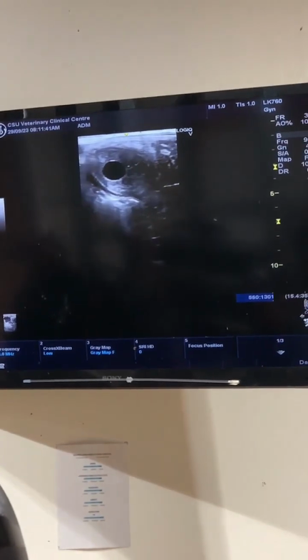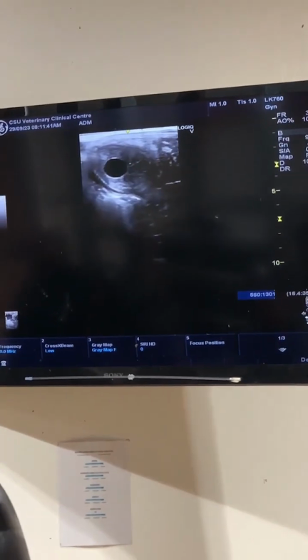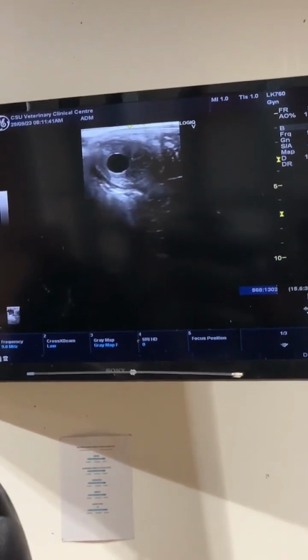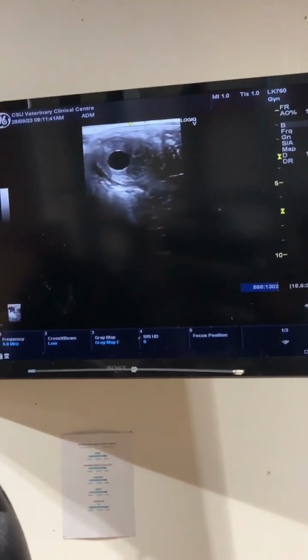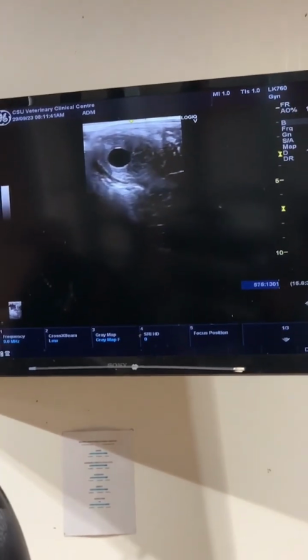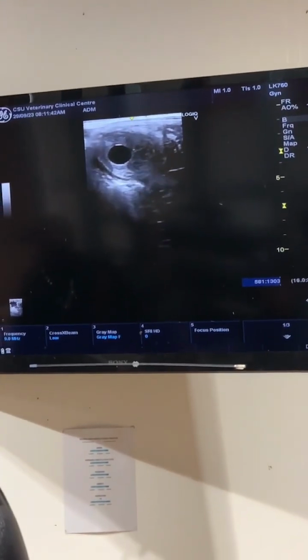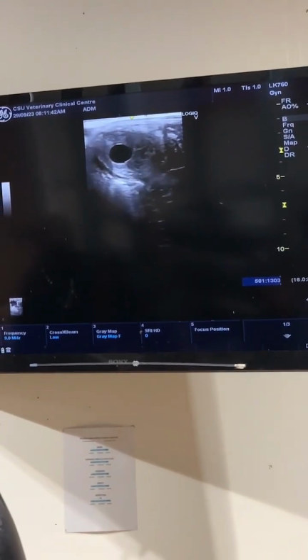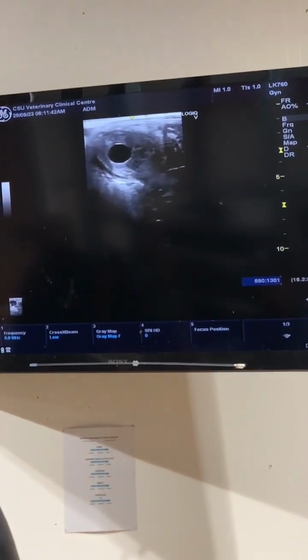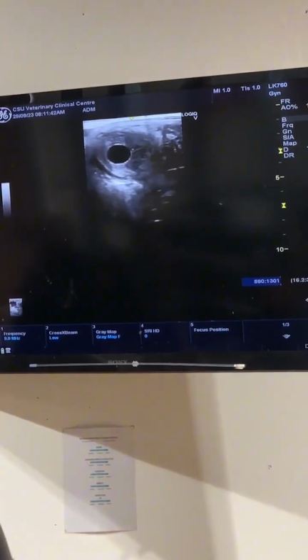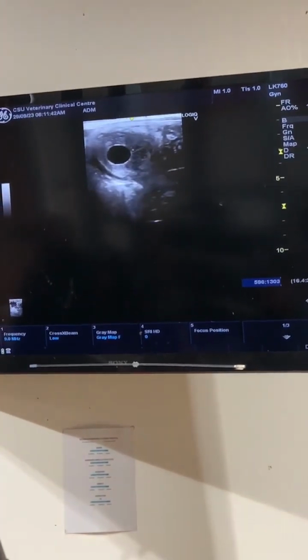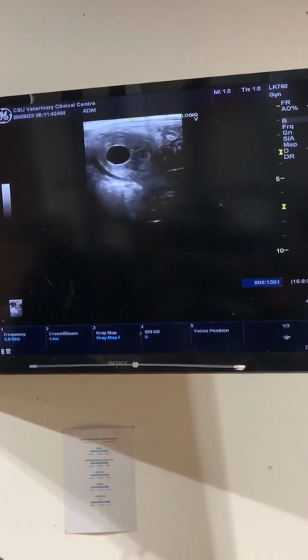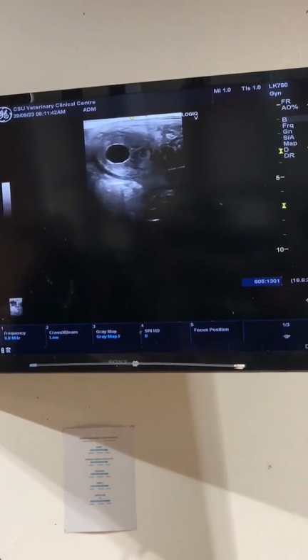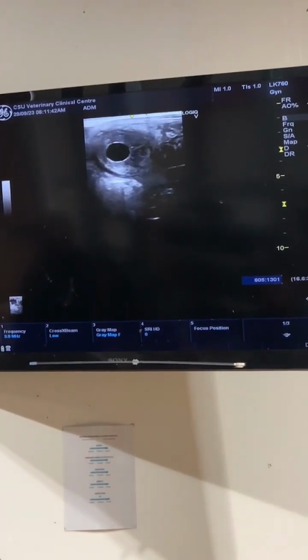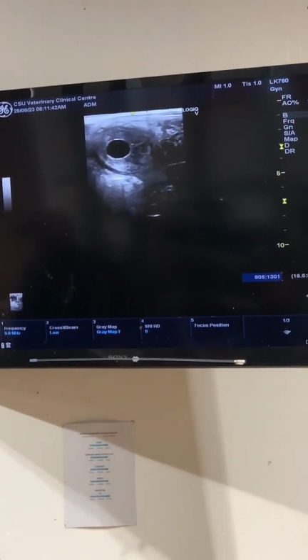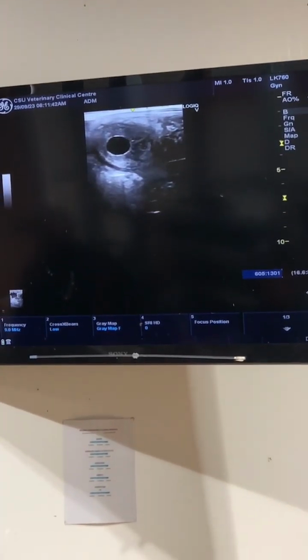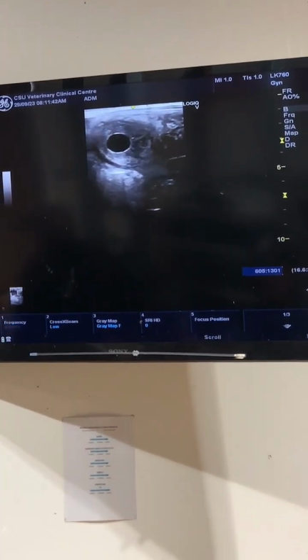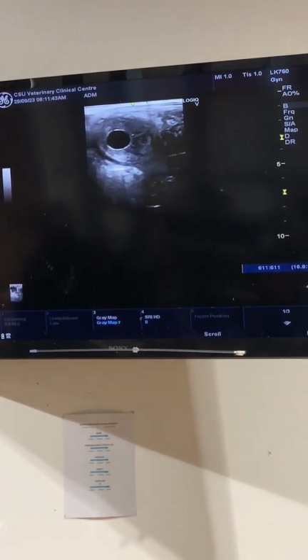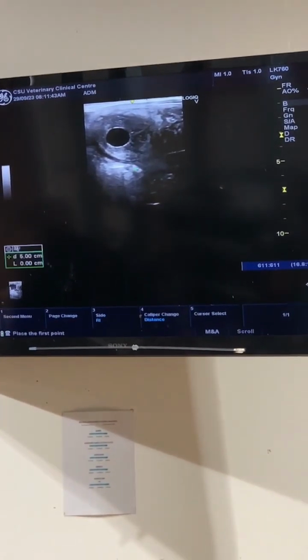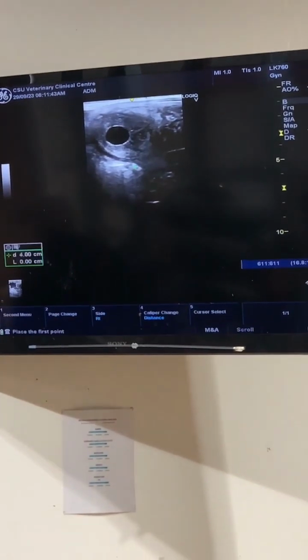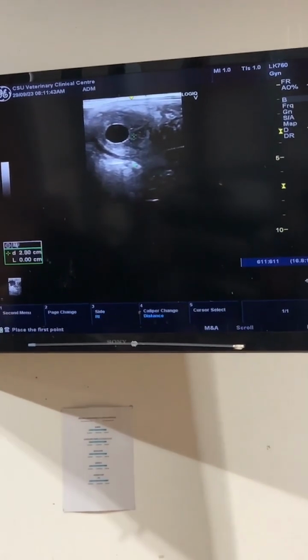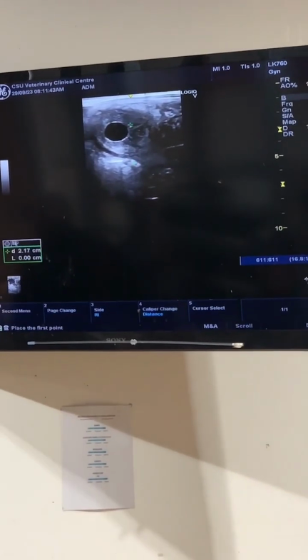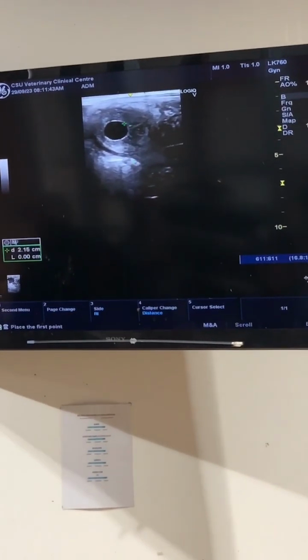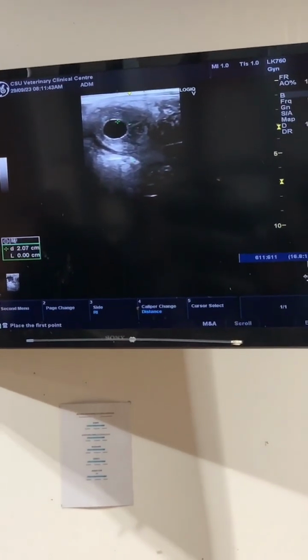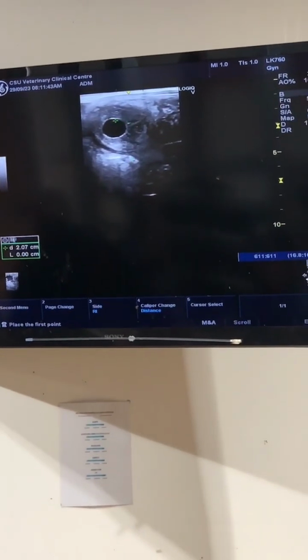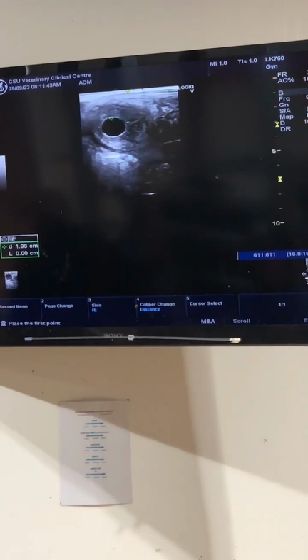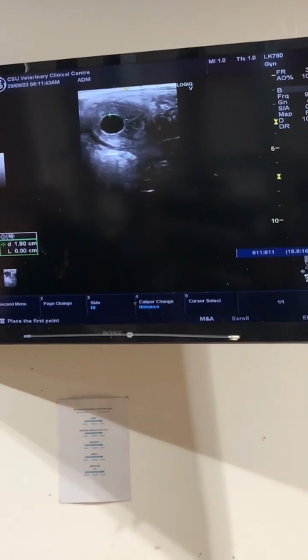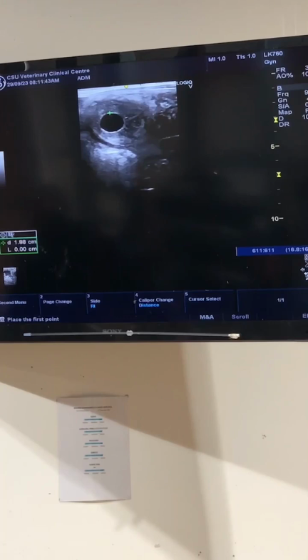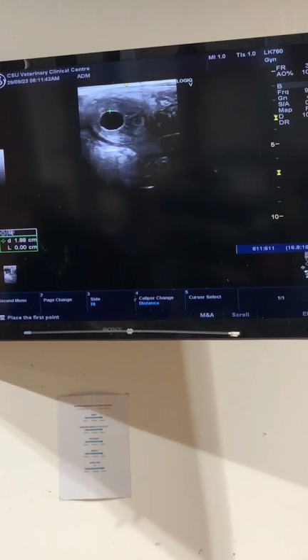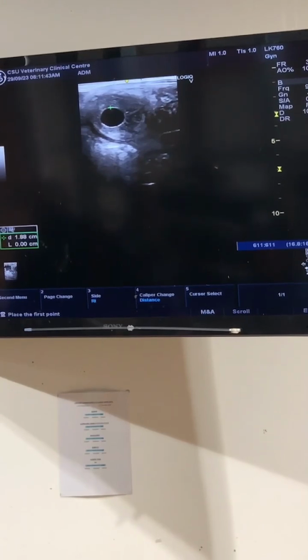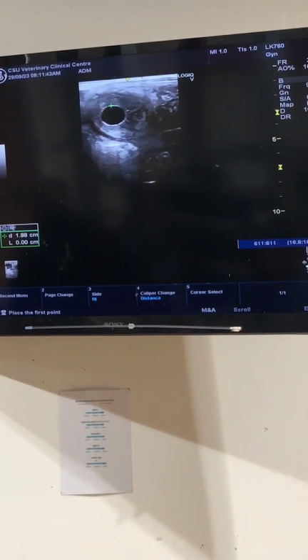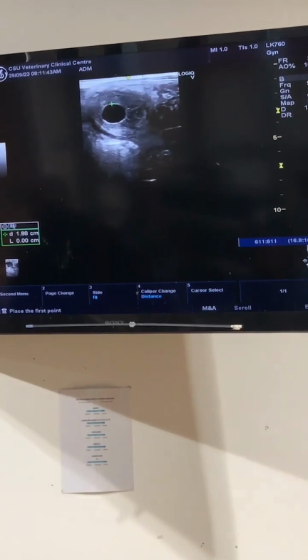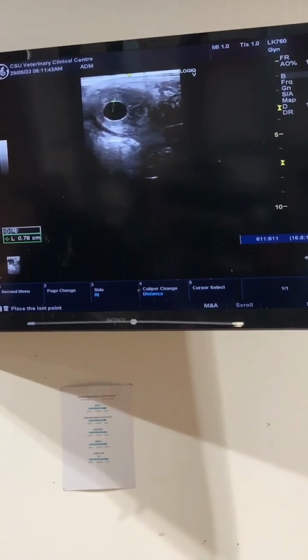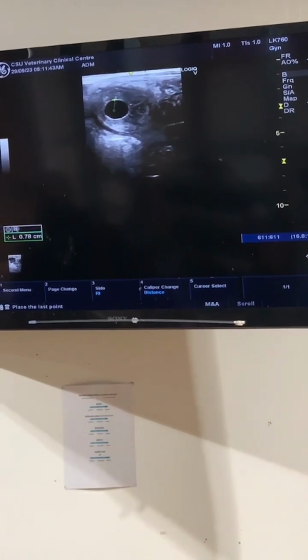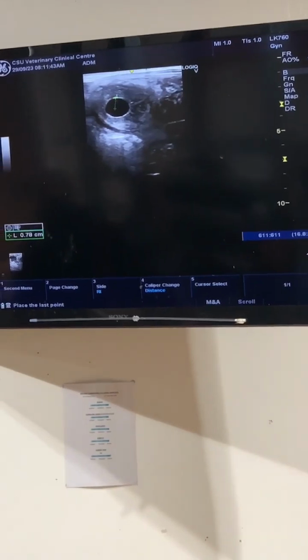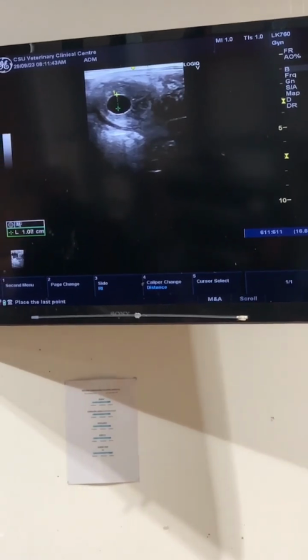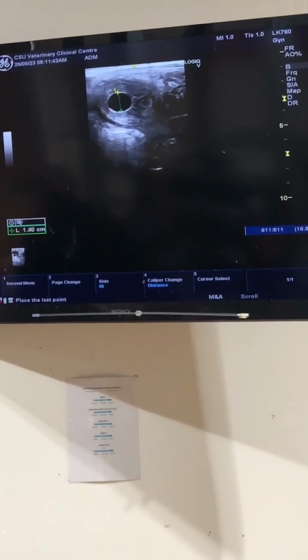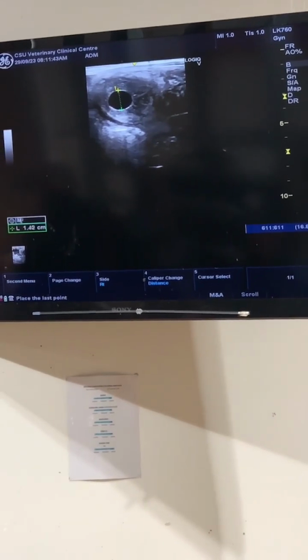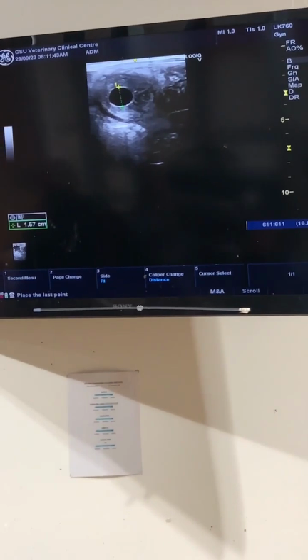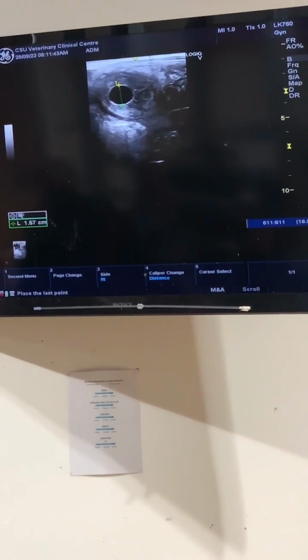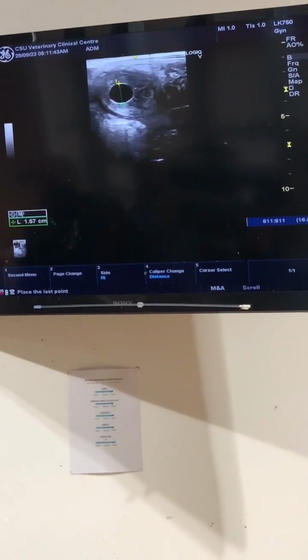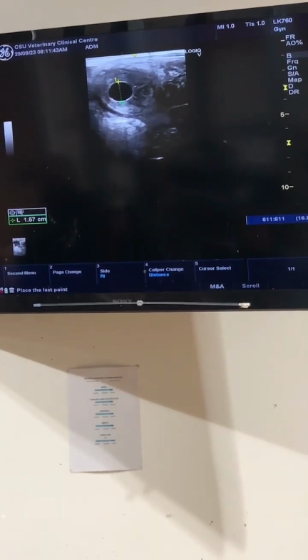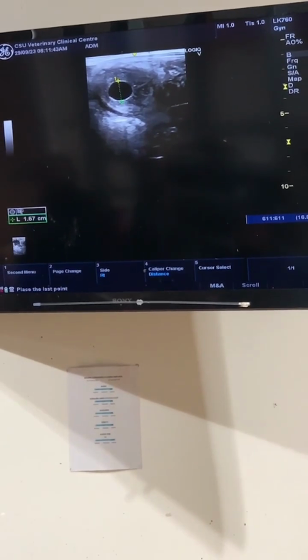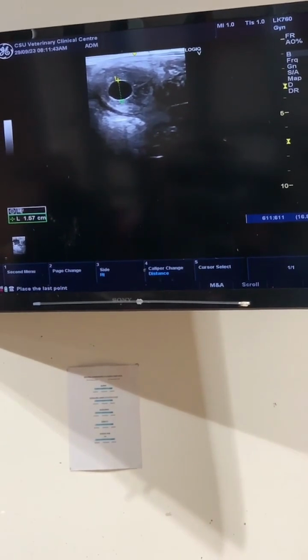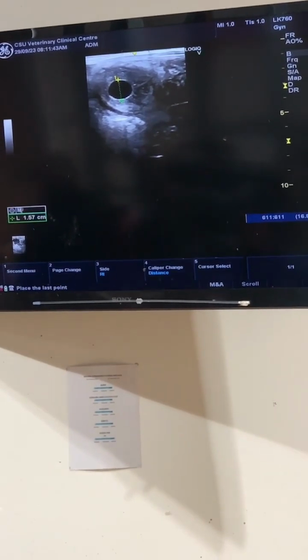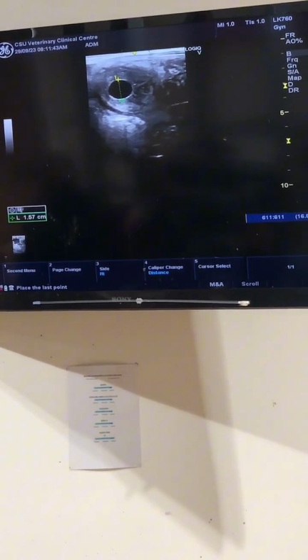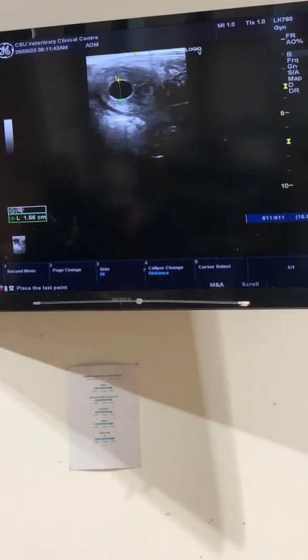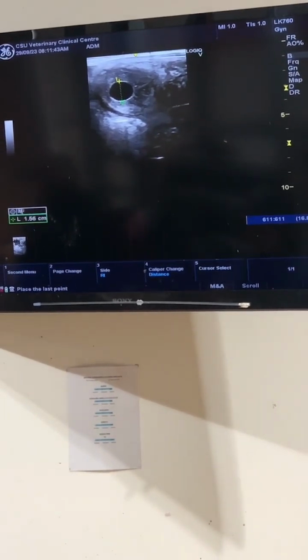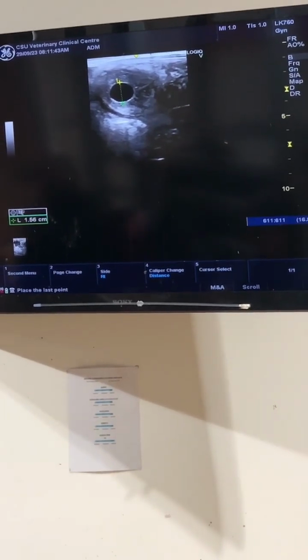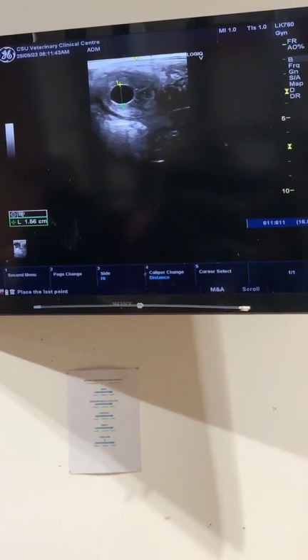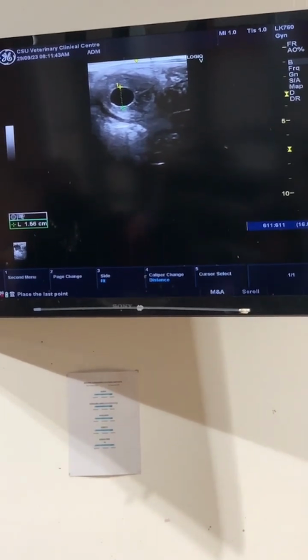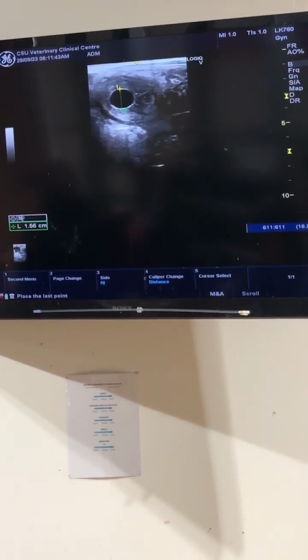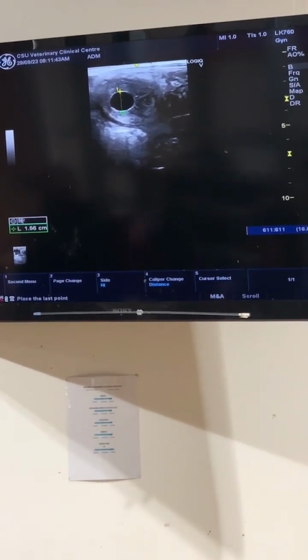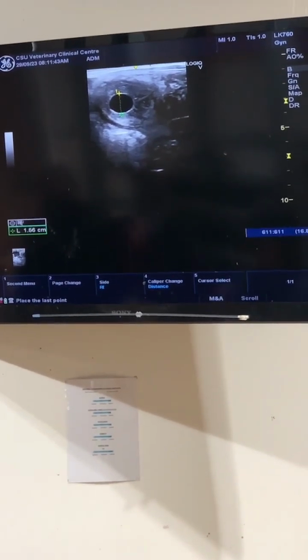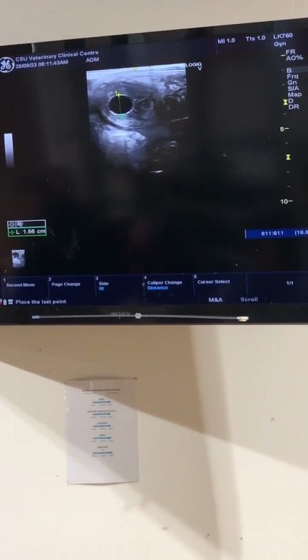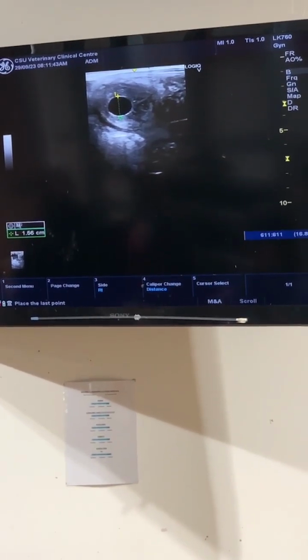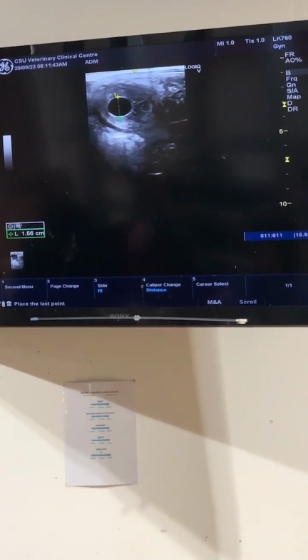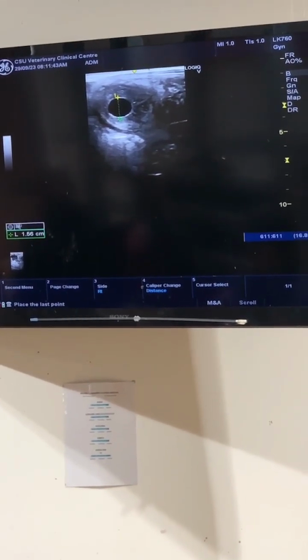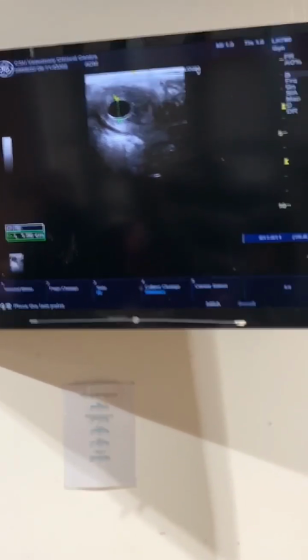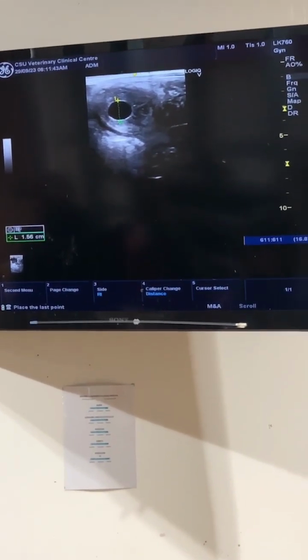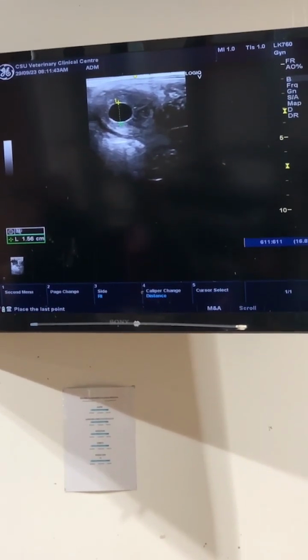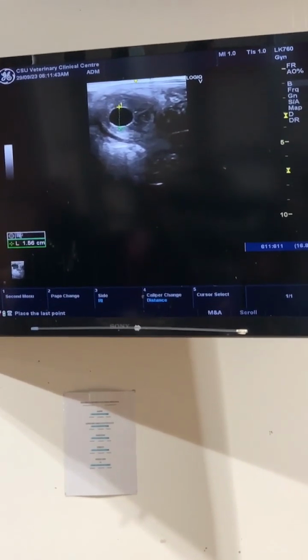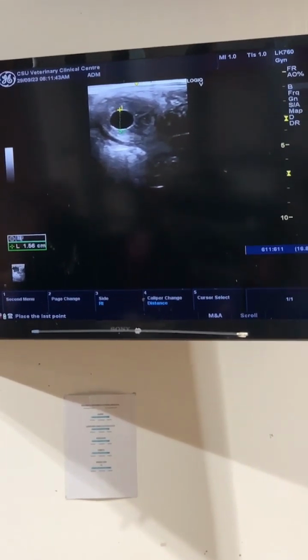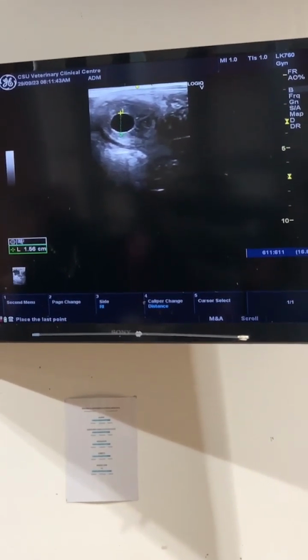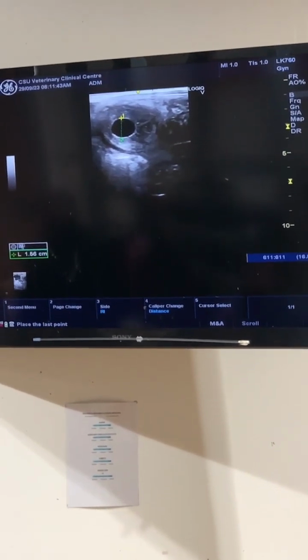Now that we know she's pregnant, we'll do two more ultrasounds two weeks apart, and on the next ultrasound we can see a heartbeat.